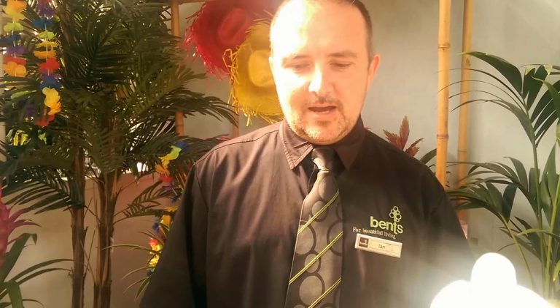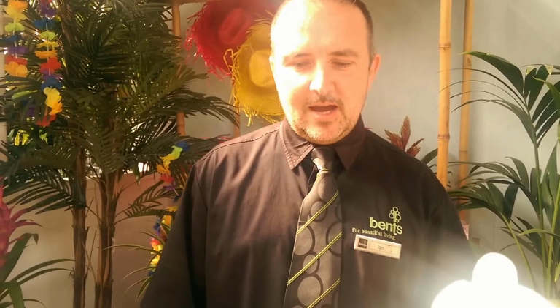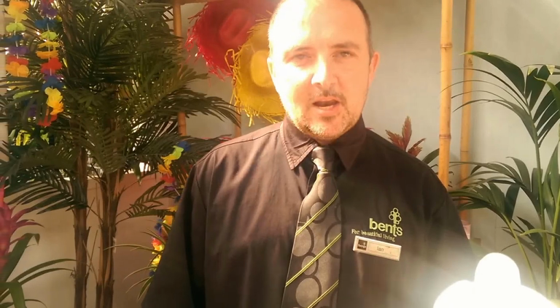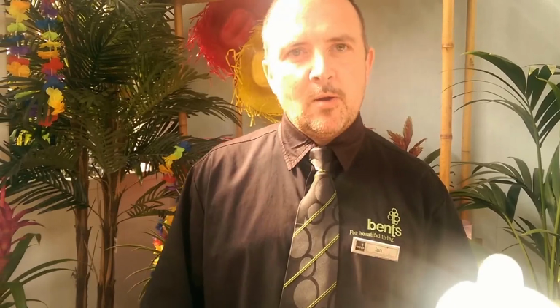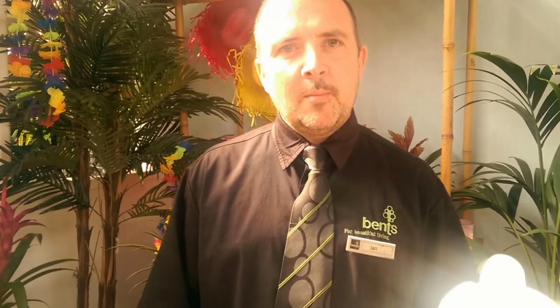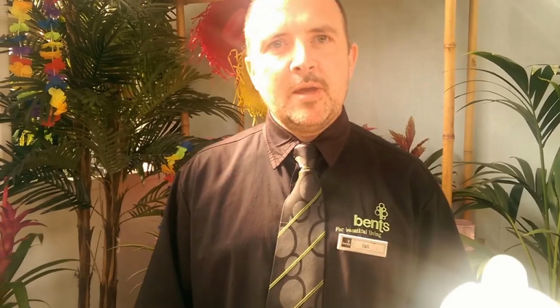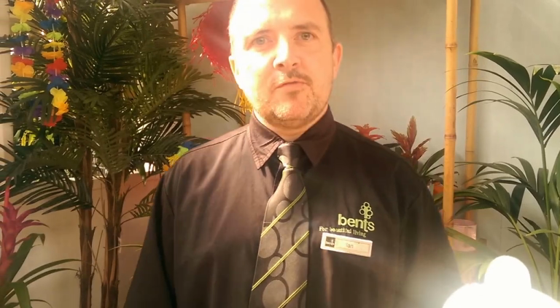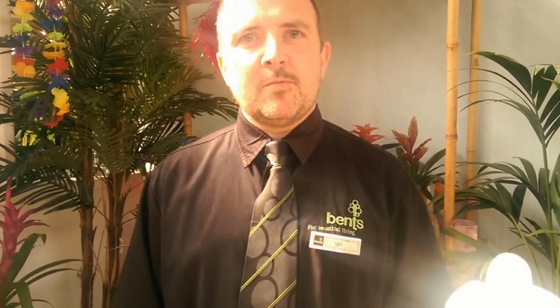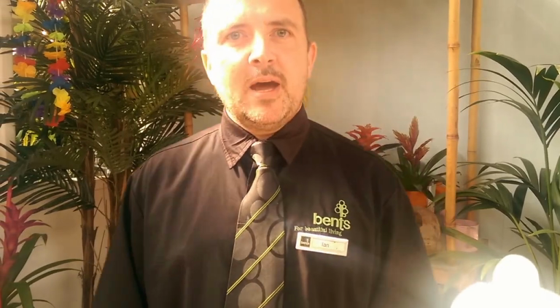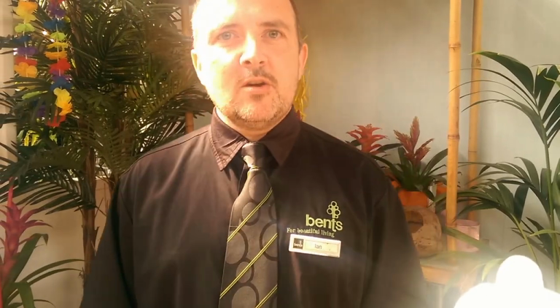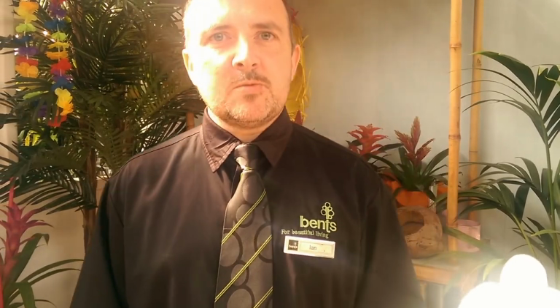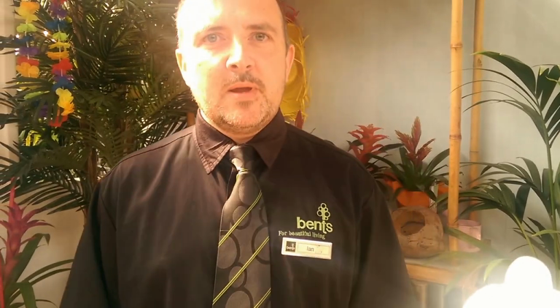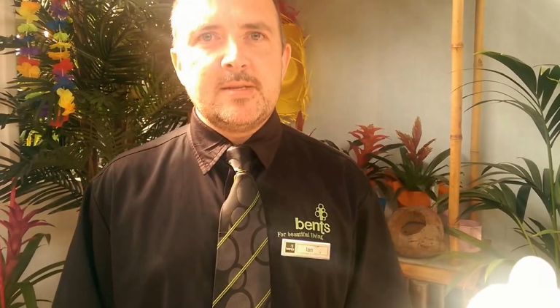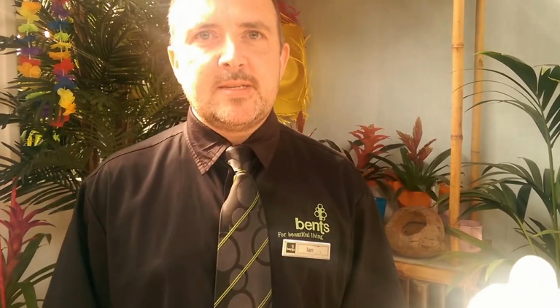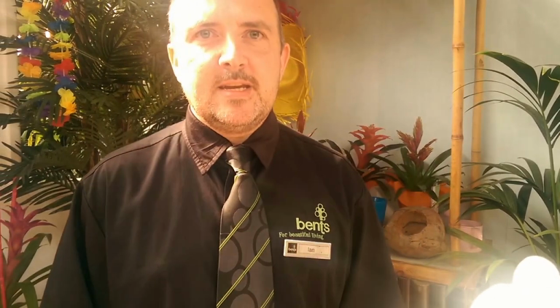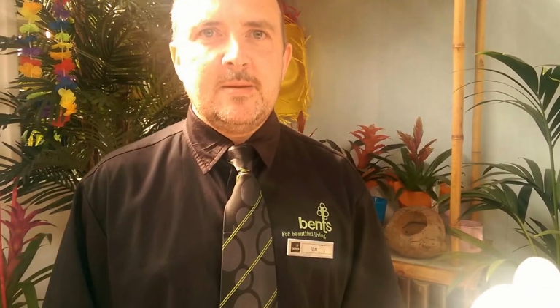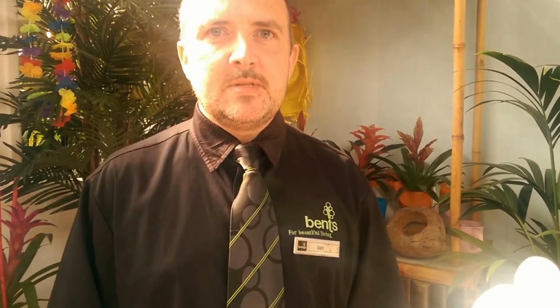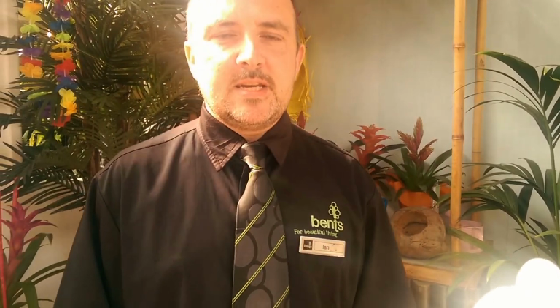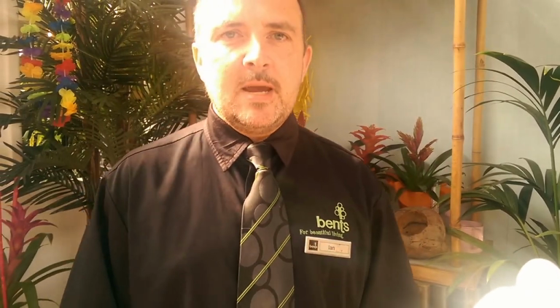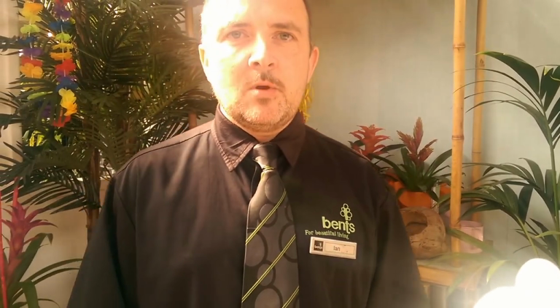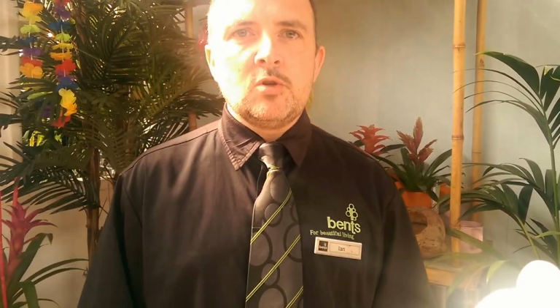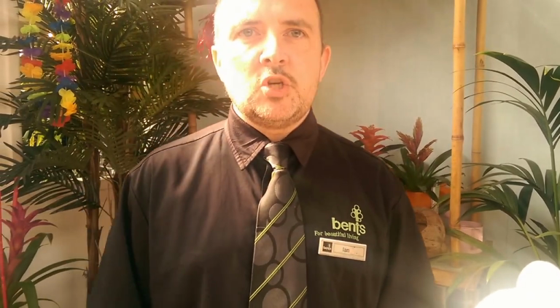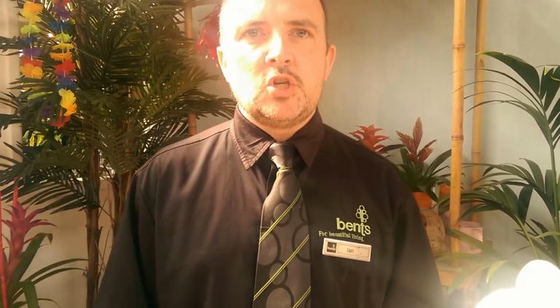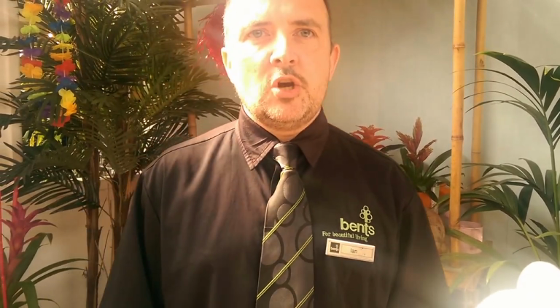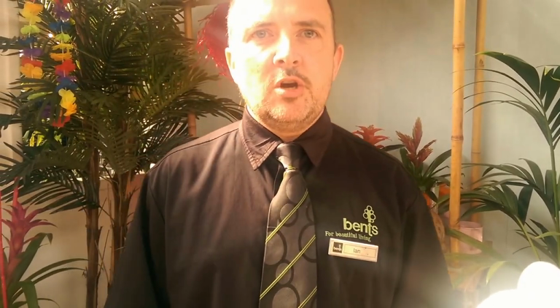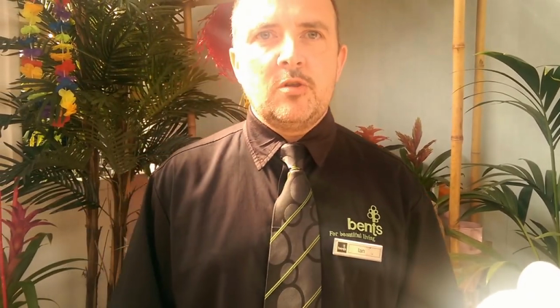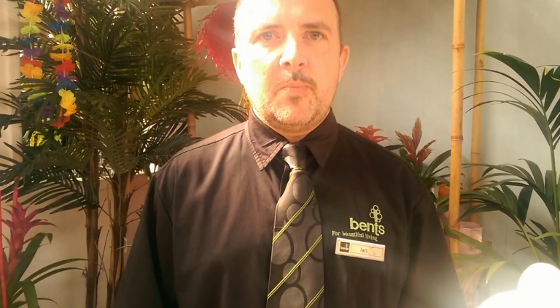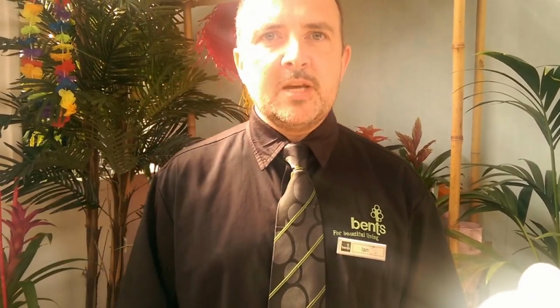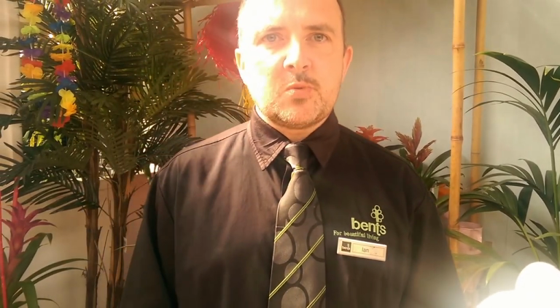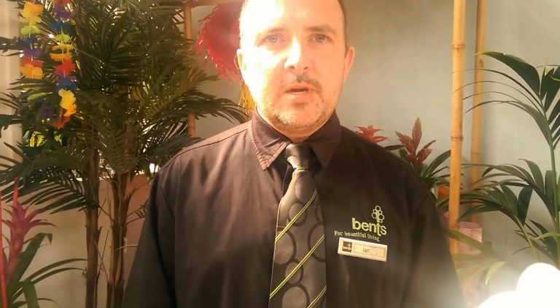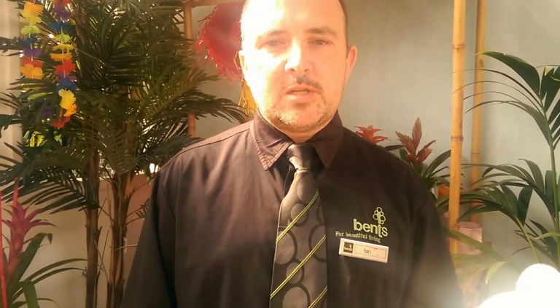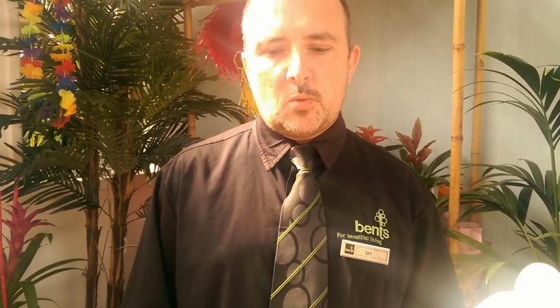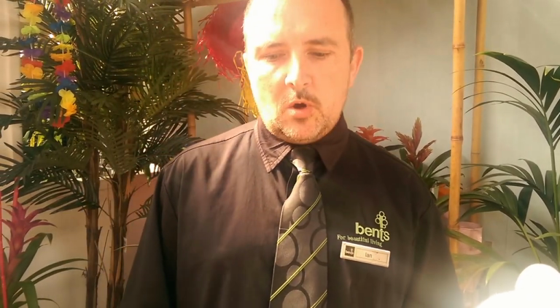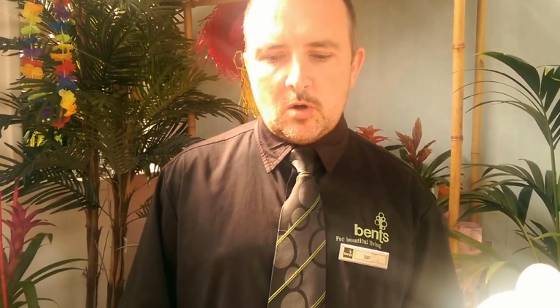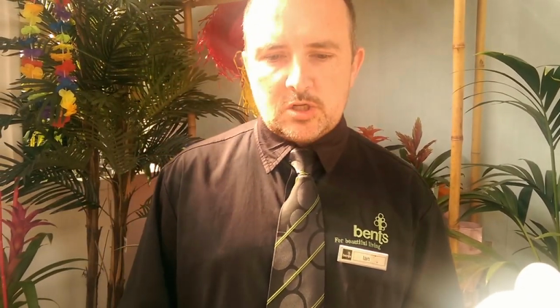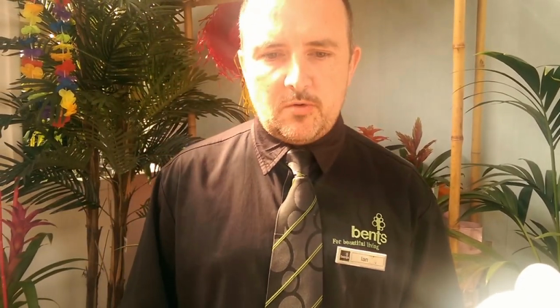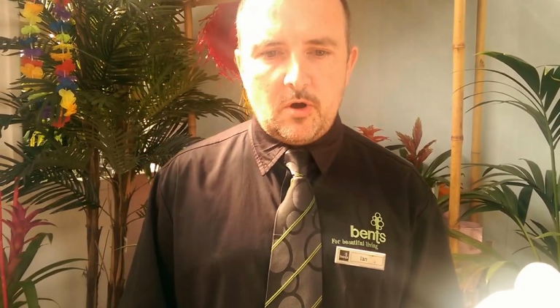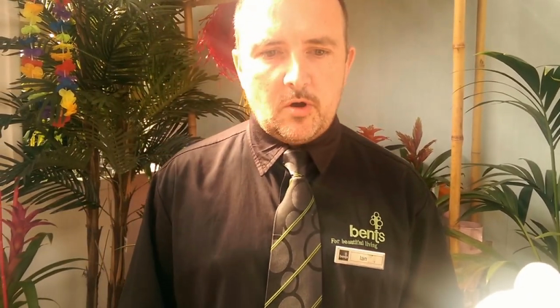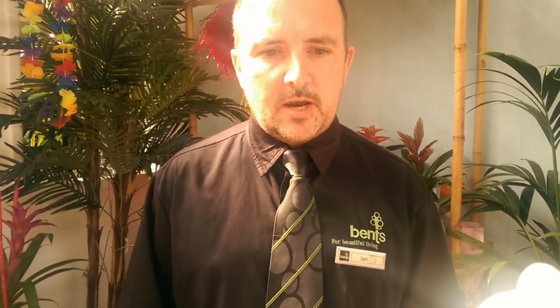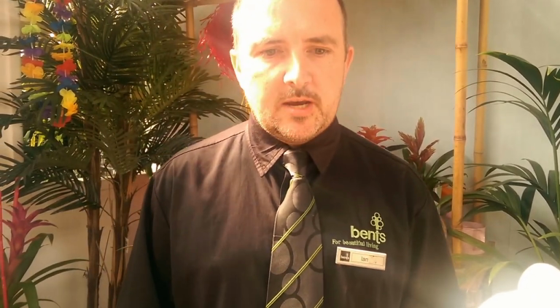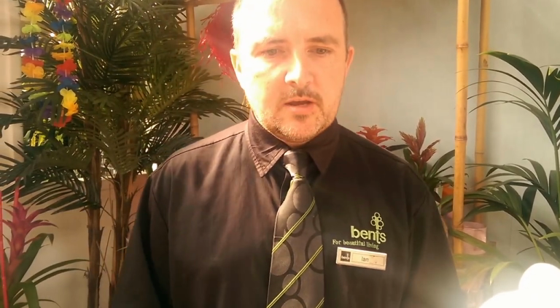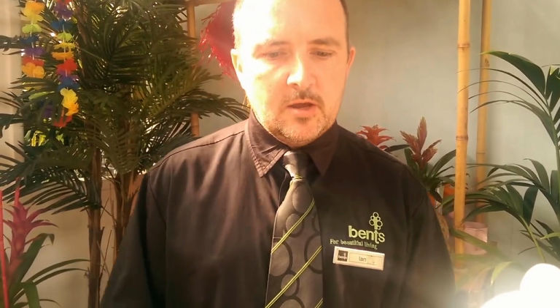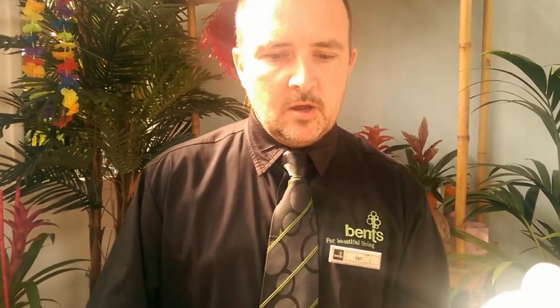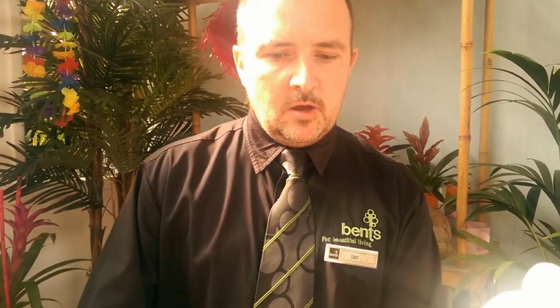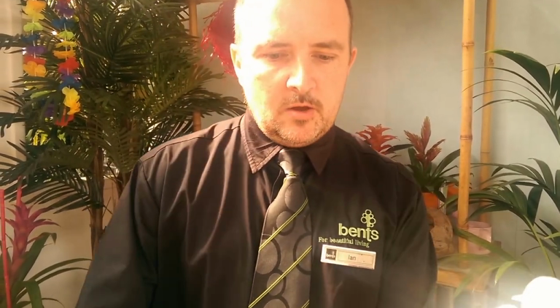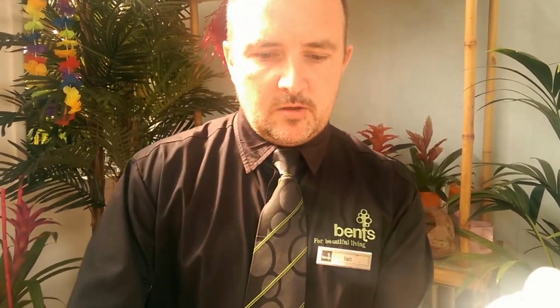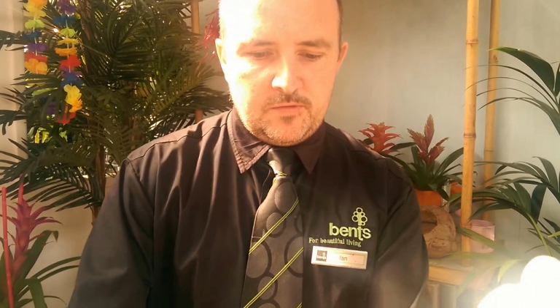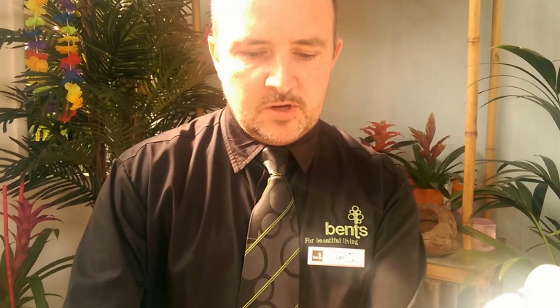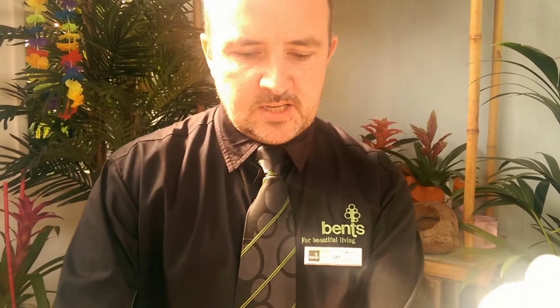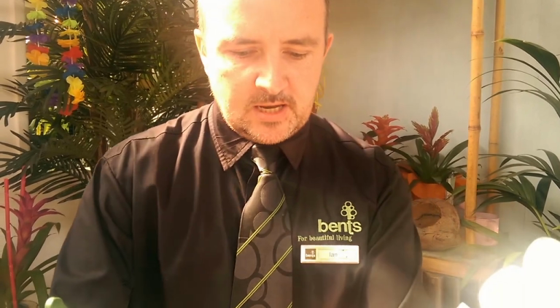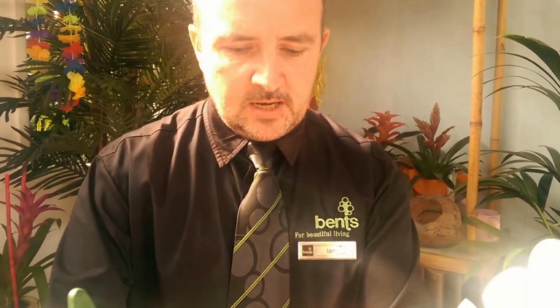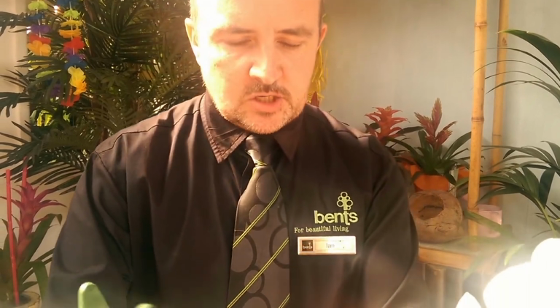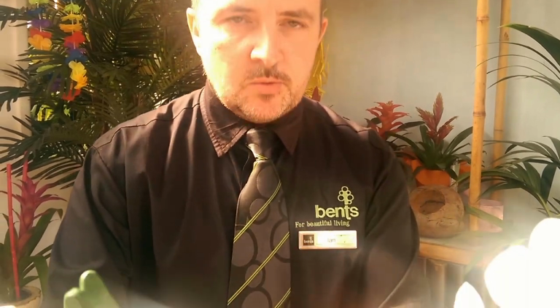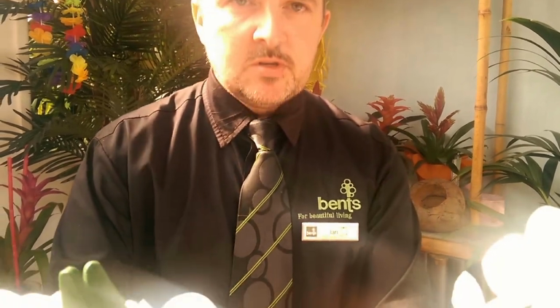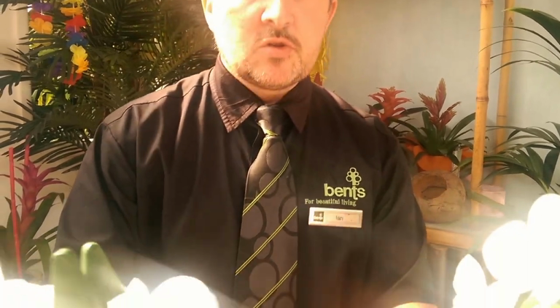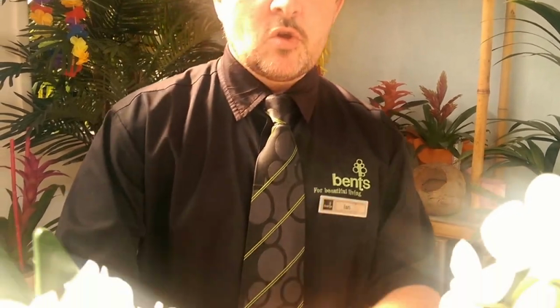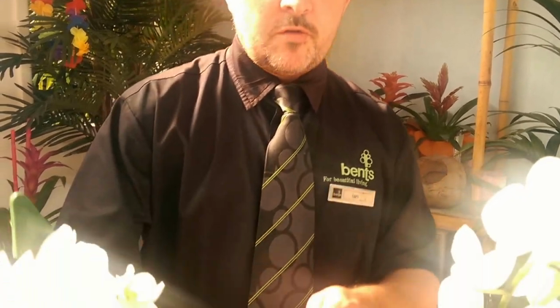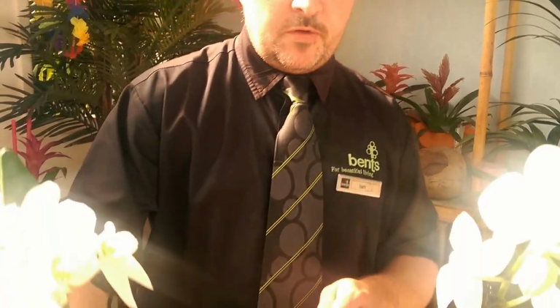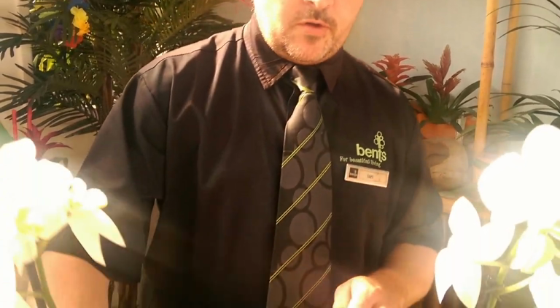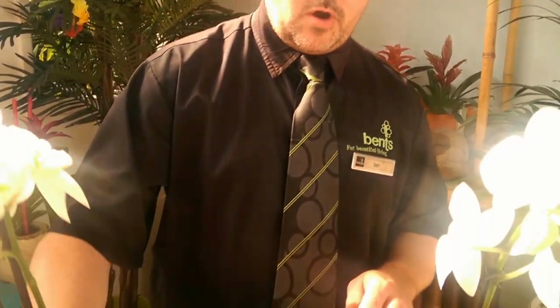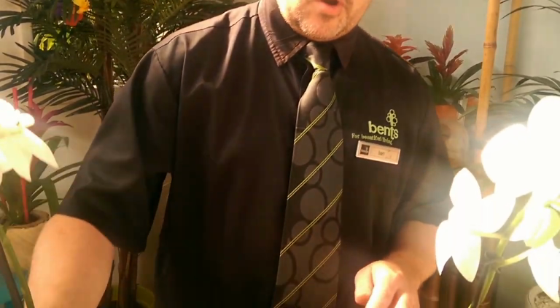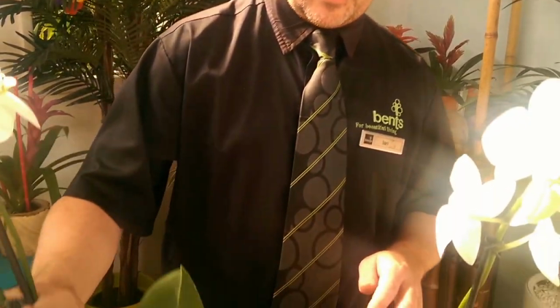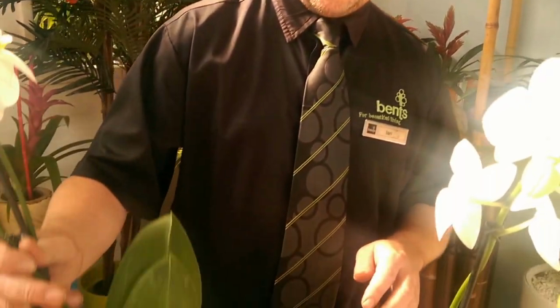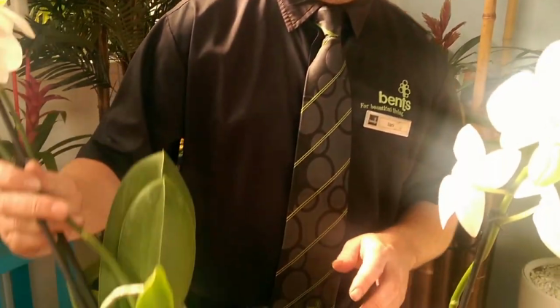Hello, I'm Ian from the houseplant team. Today I'm going to show you the best way to water your orchid. The first thing you need to do is just look at your orchid.